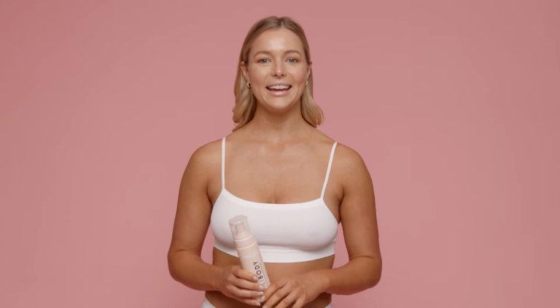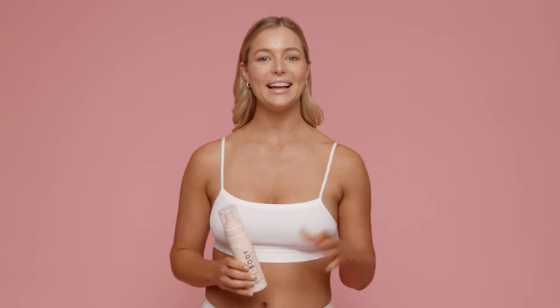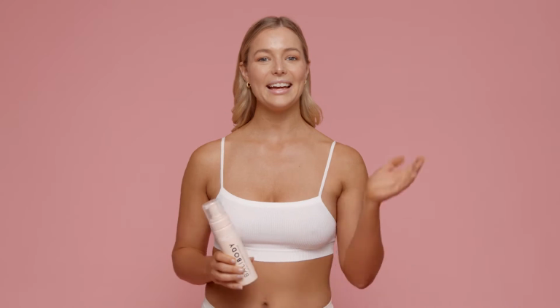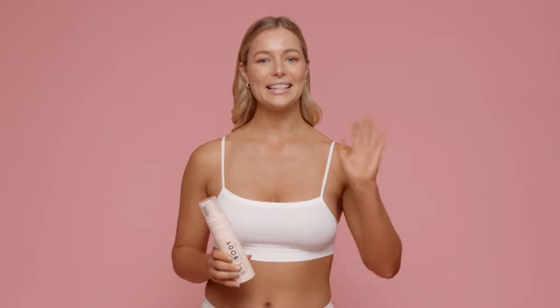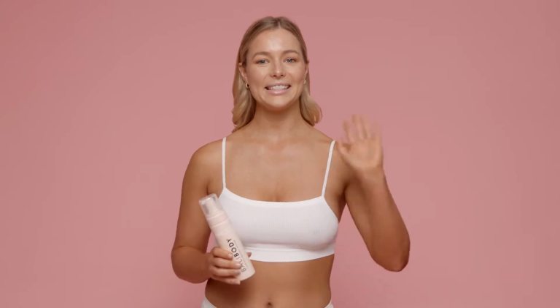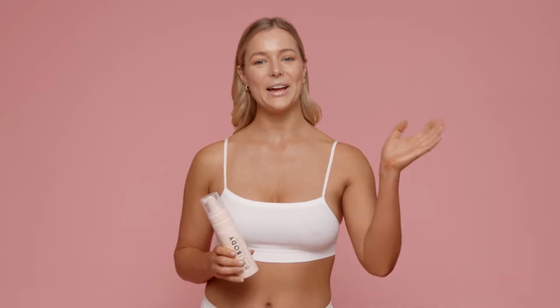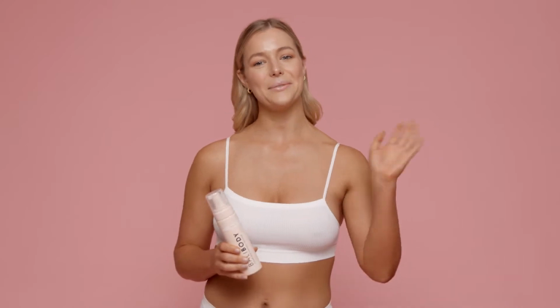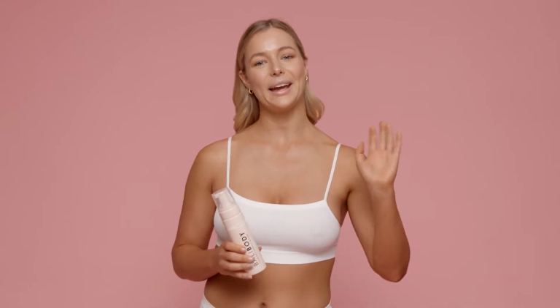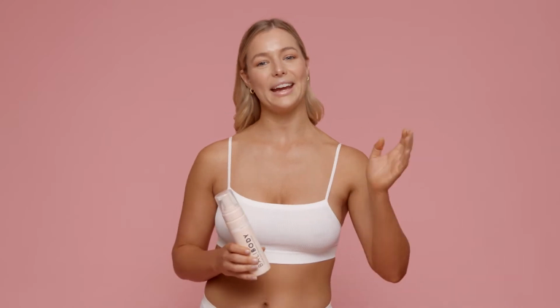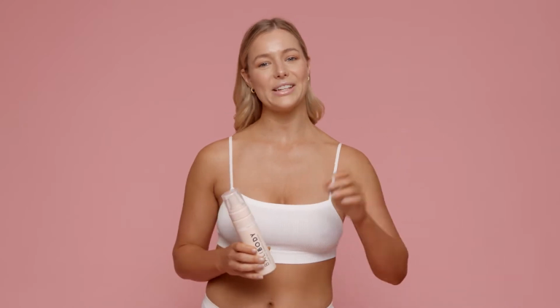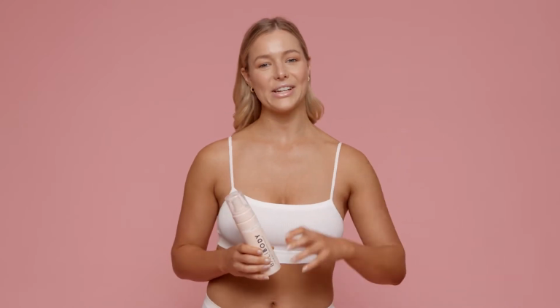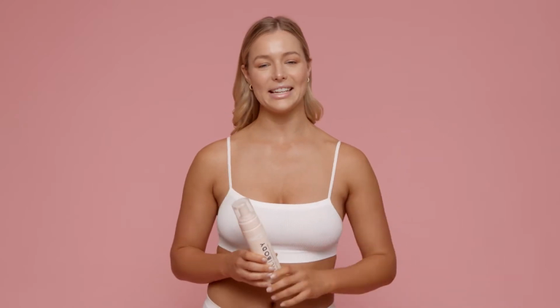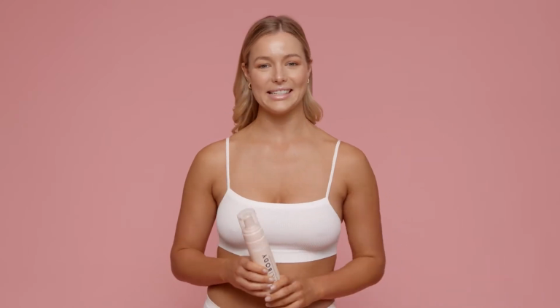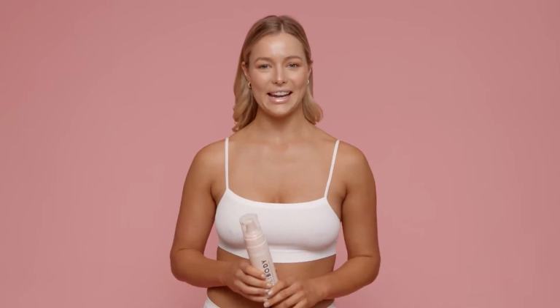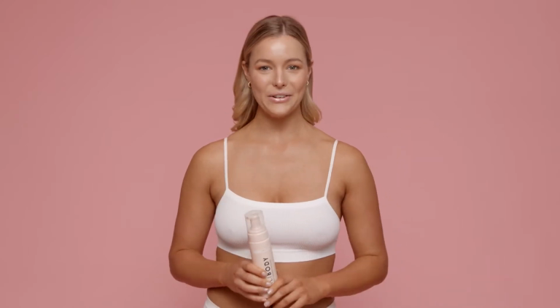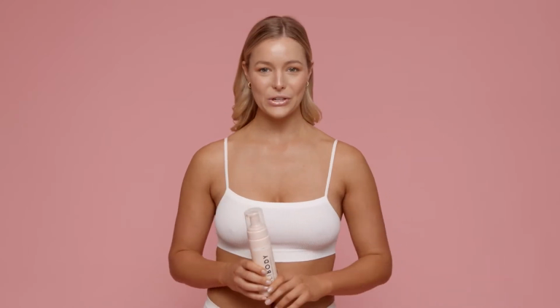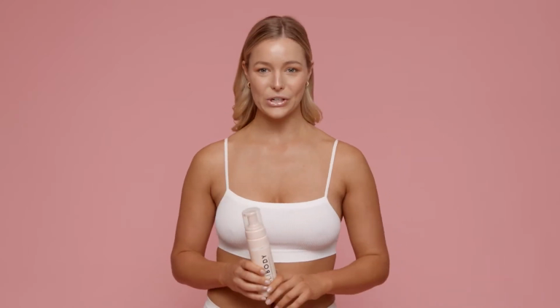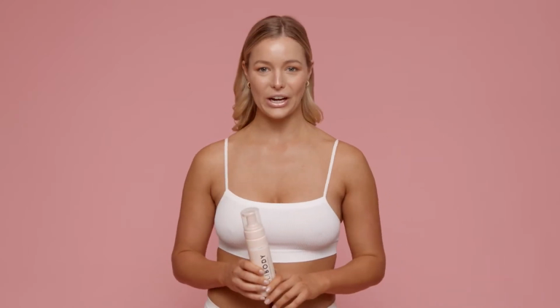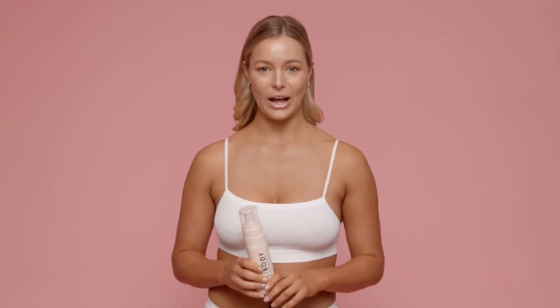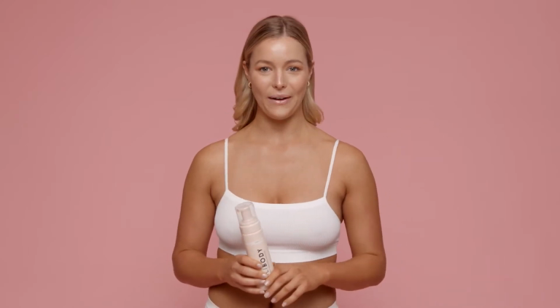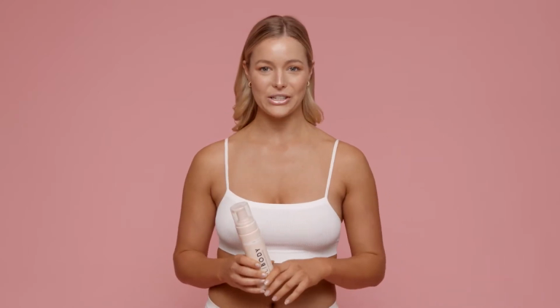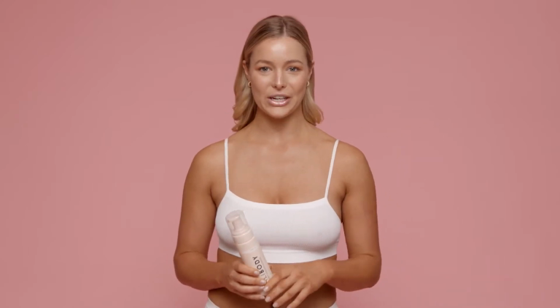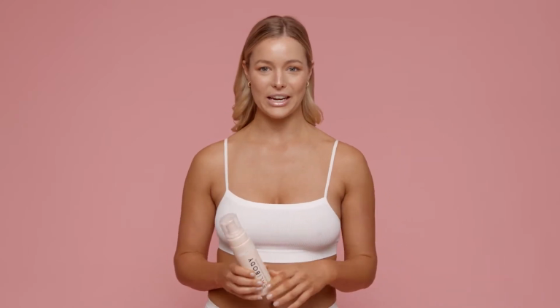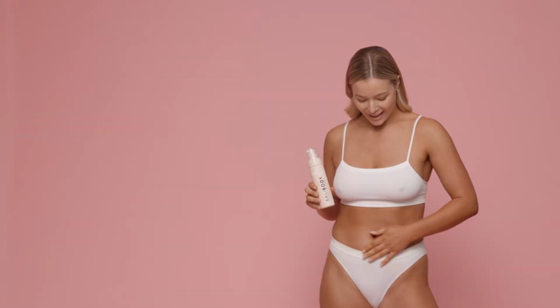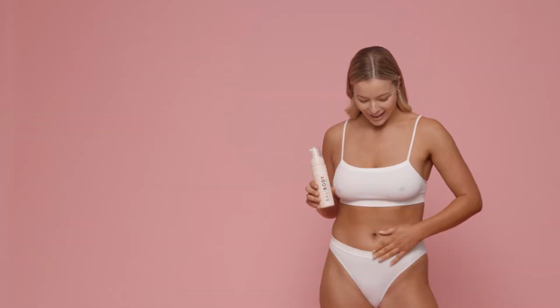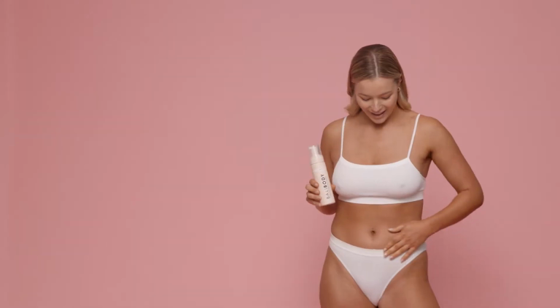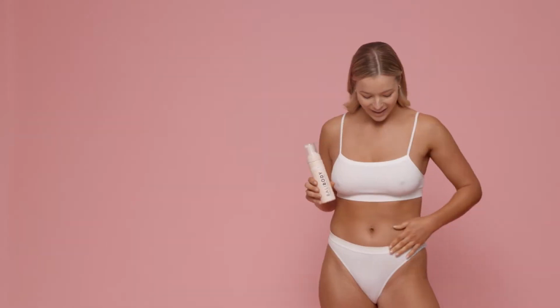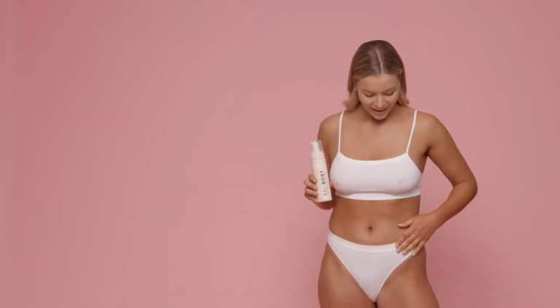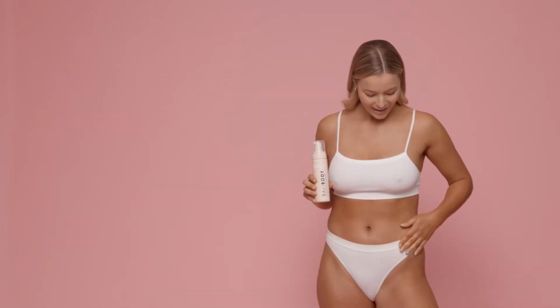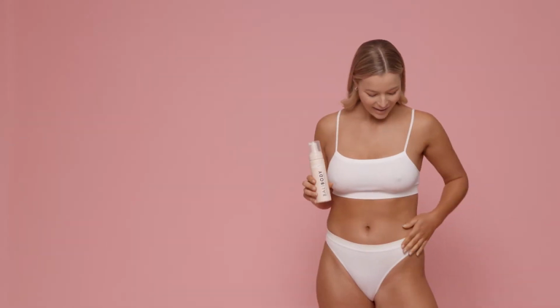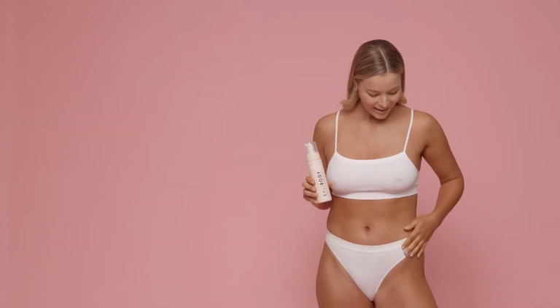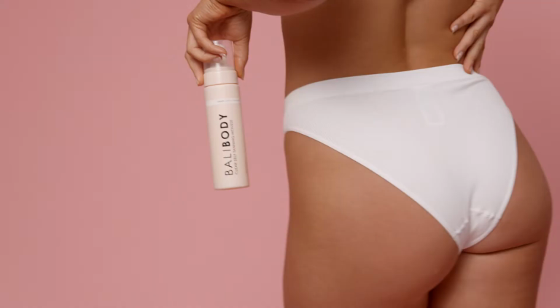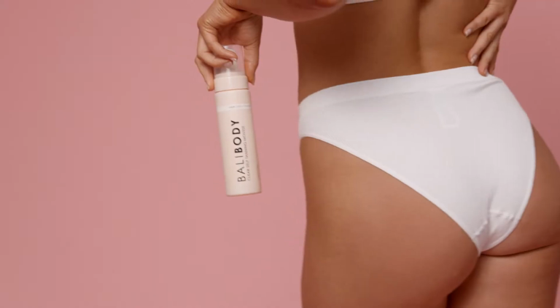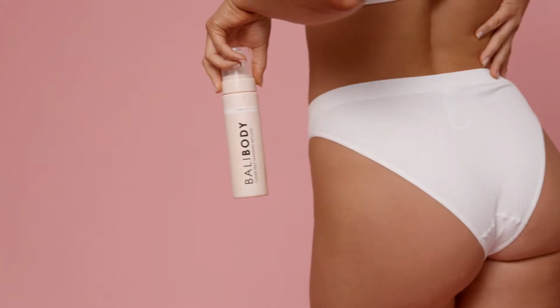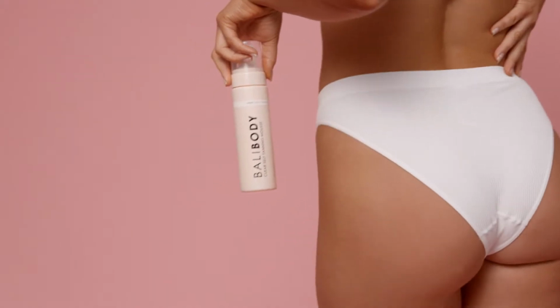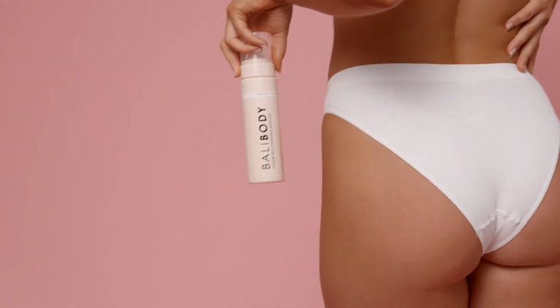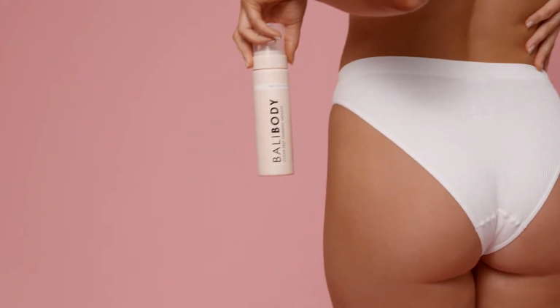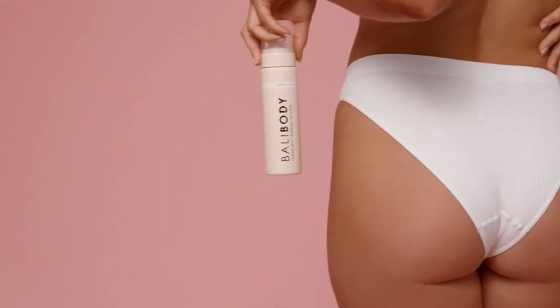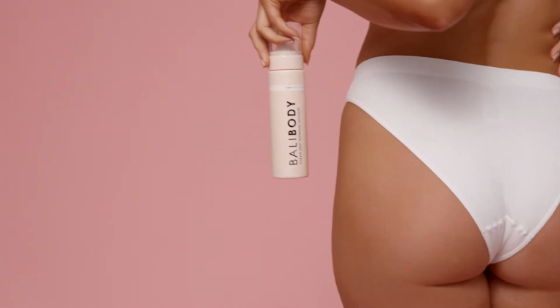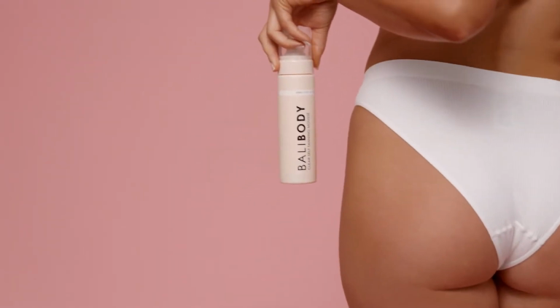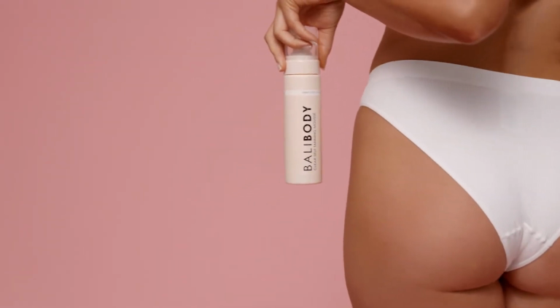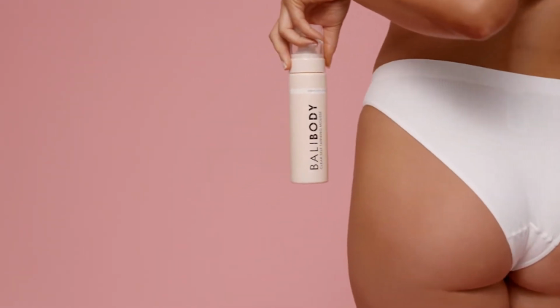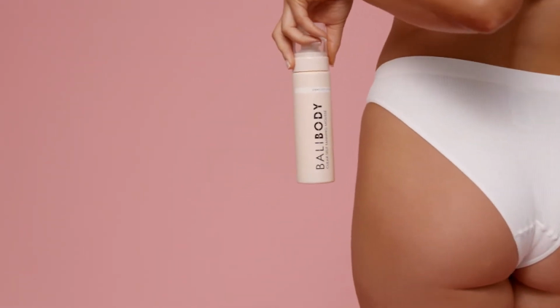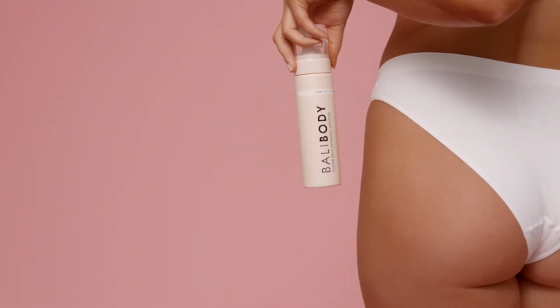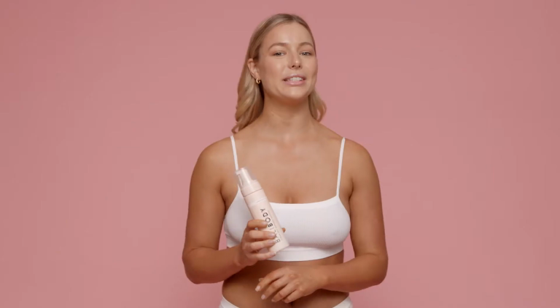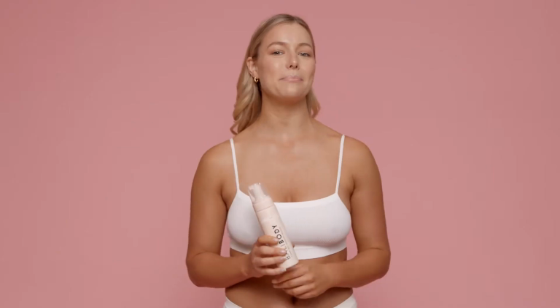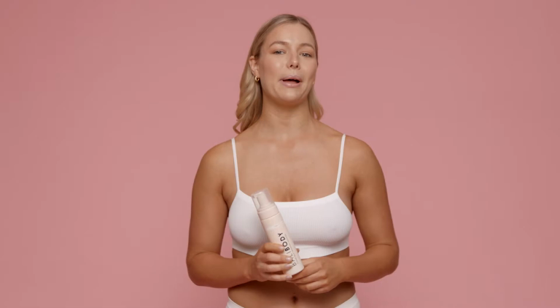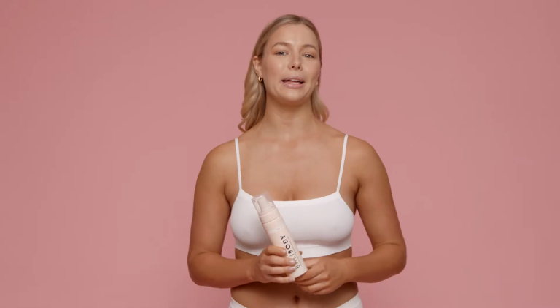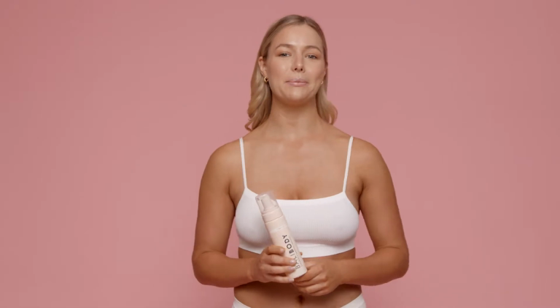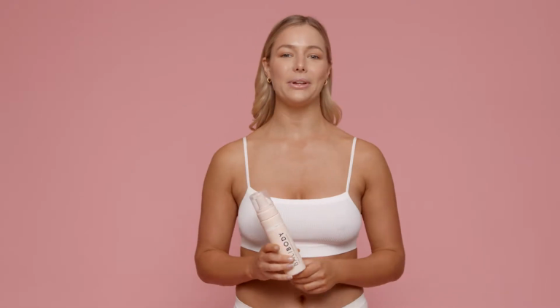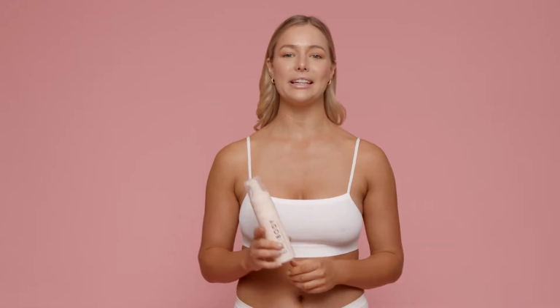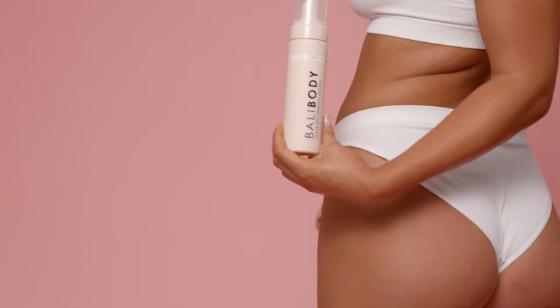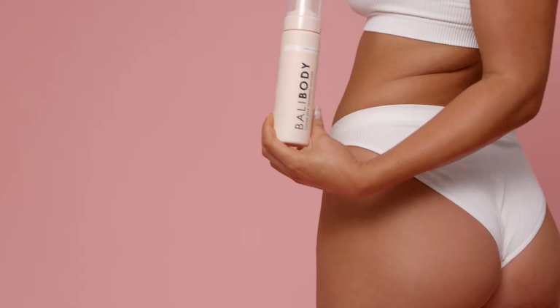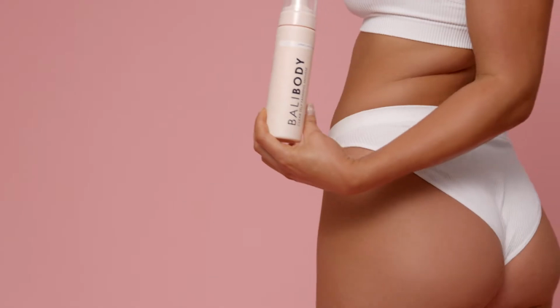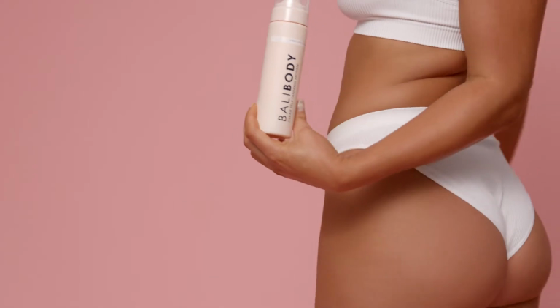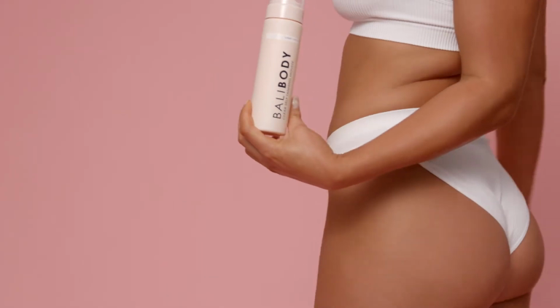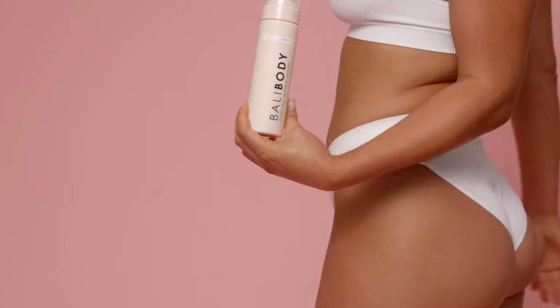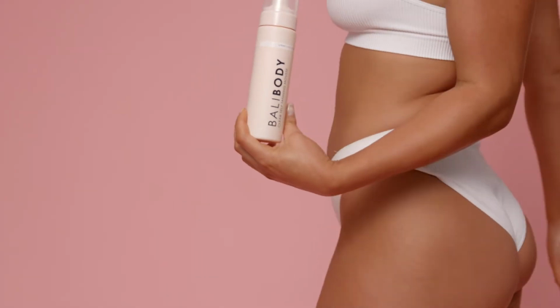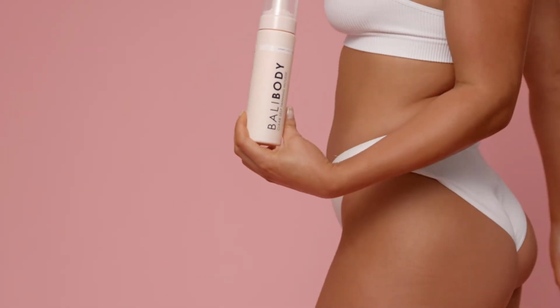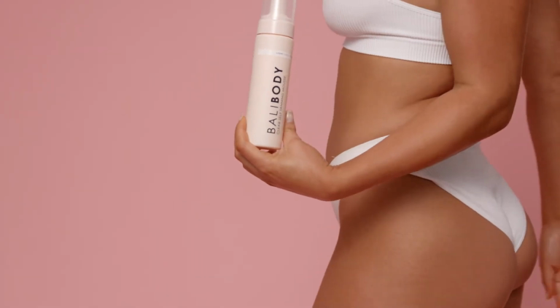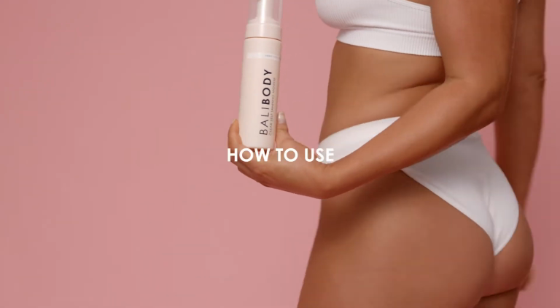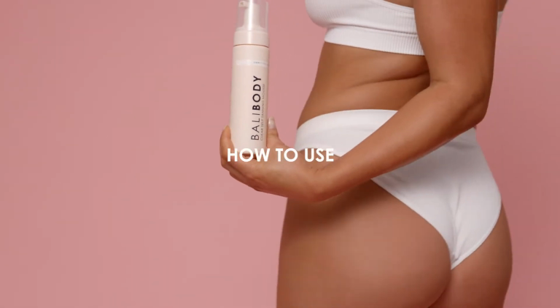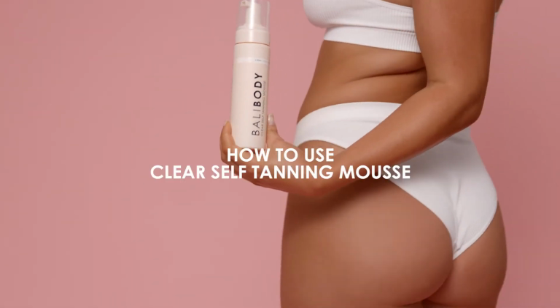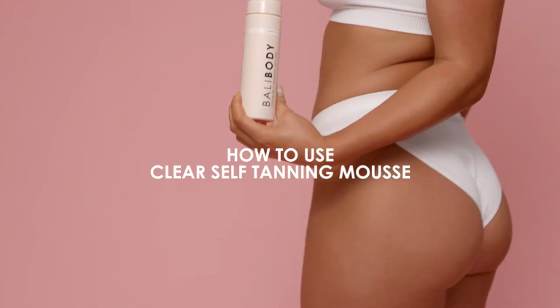Hey guys, I'm Paige and today I'm going to show you how I achieved this natural looking bronze glow using Body Body's clear, soft tanning mousse.